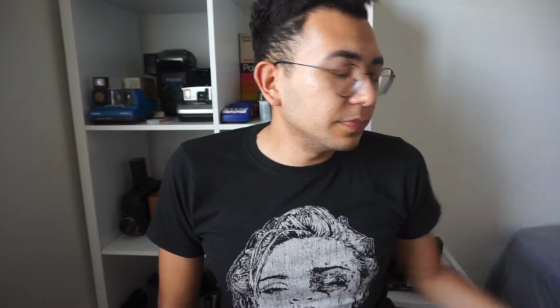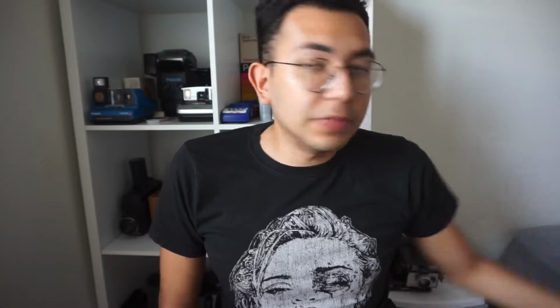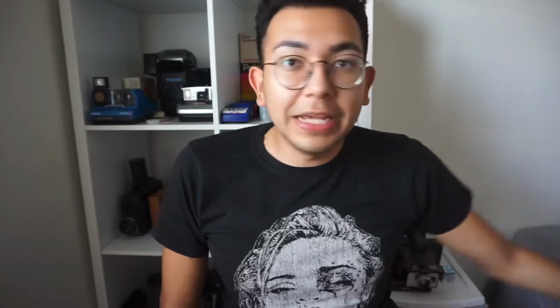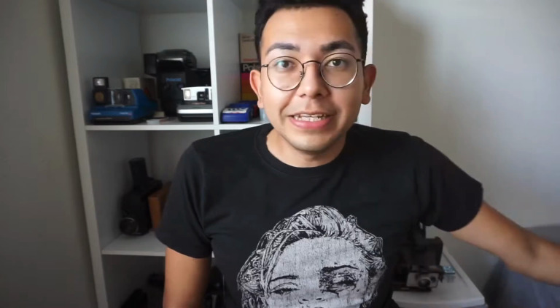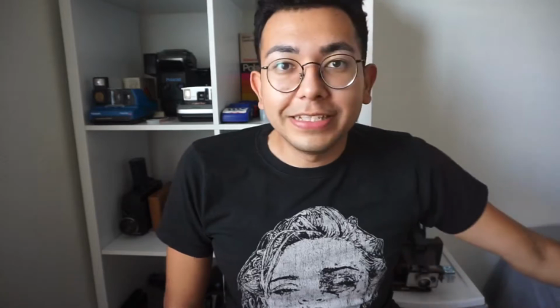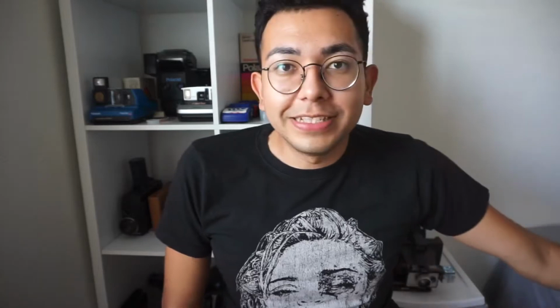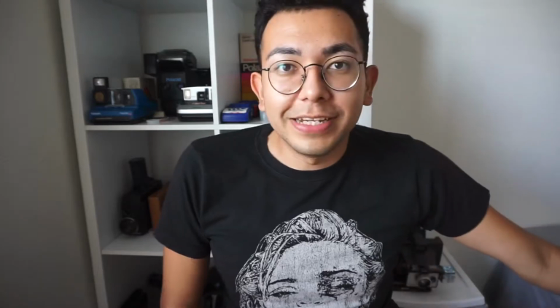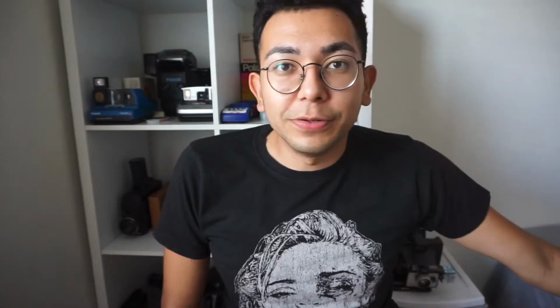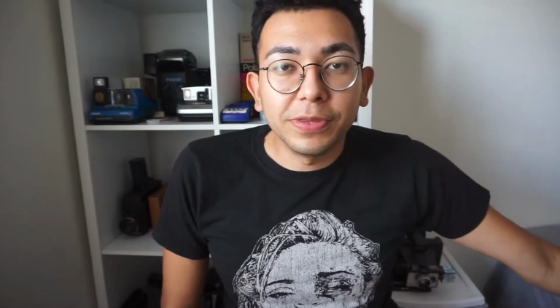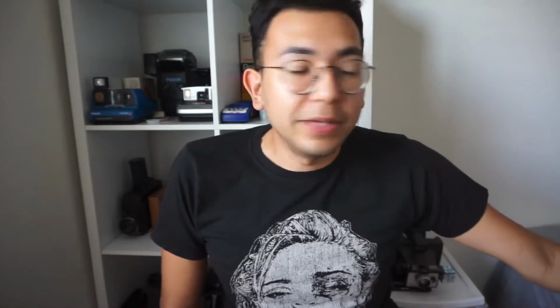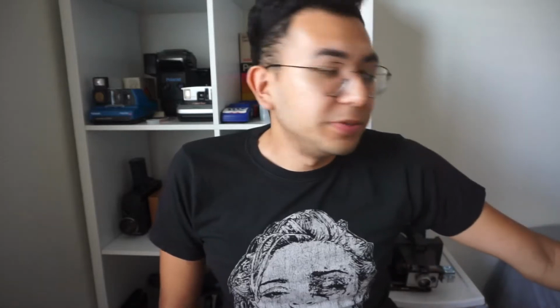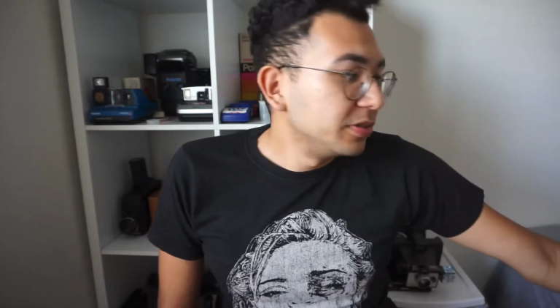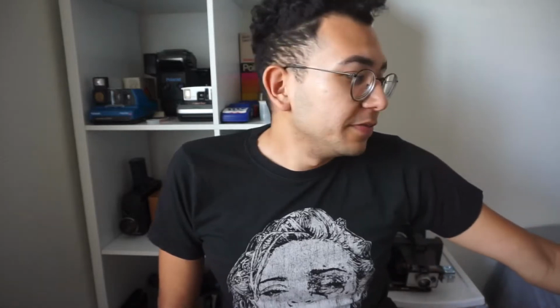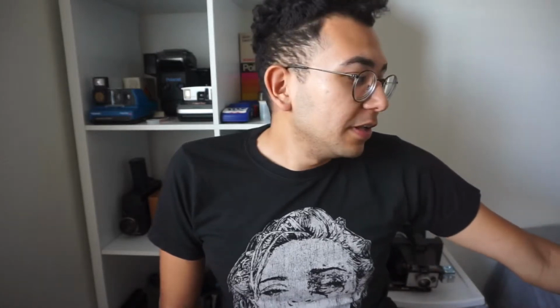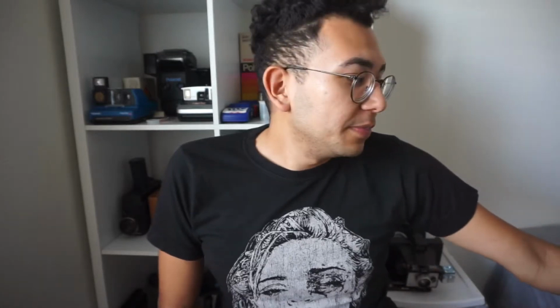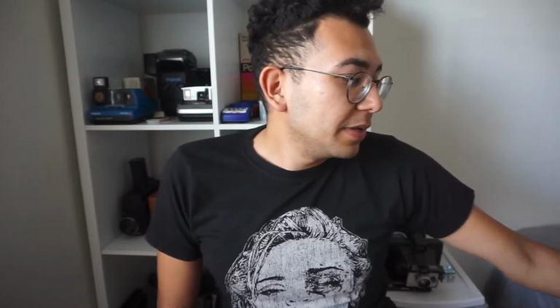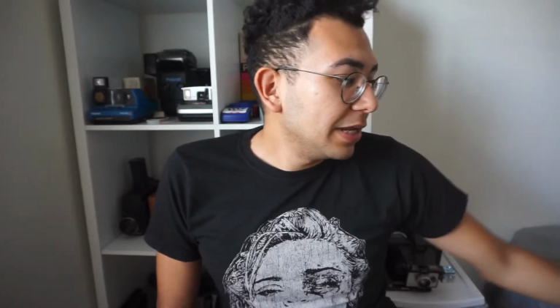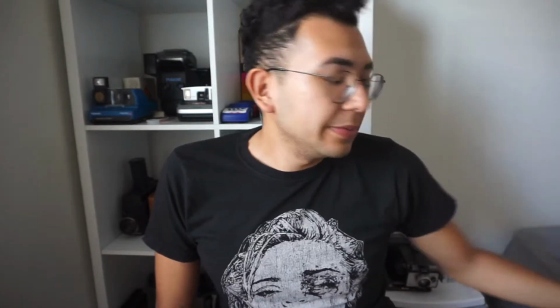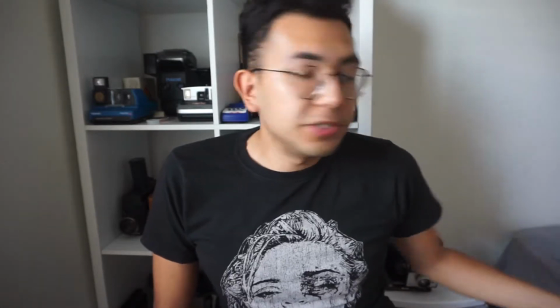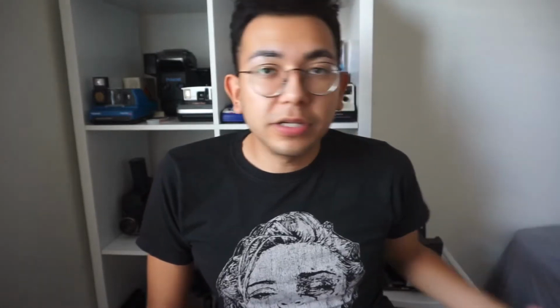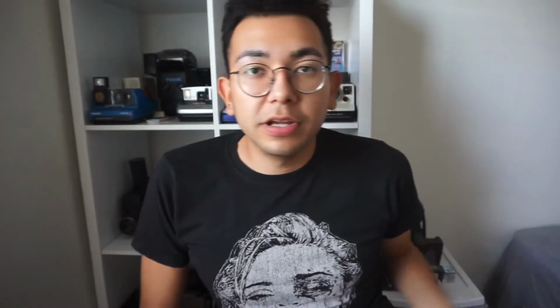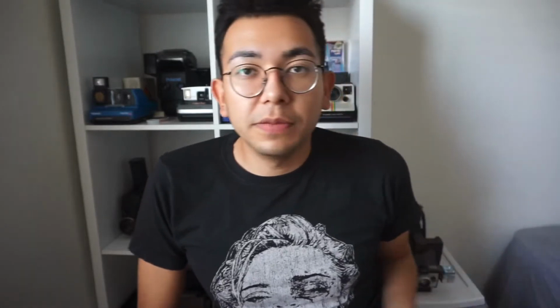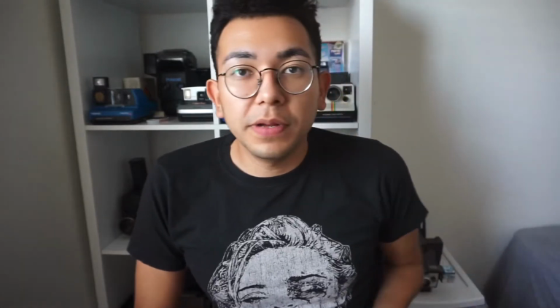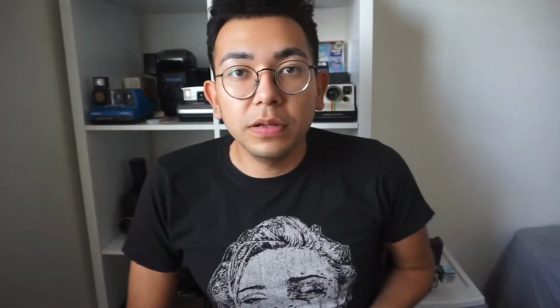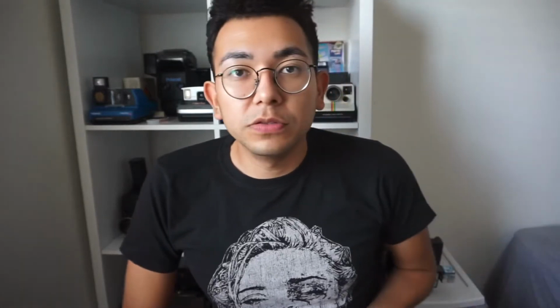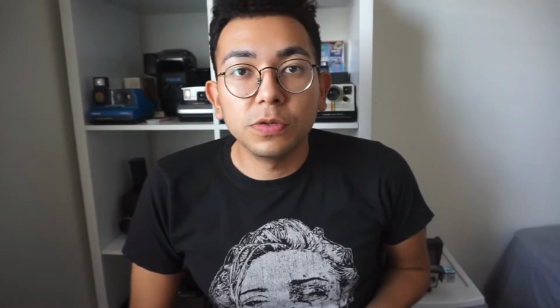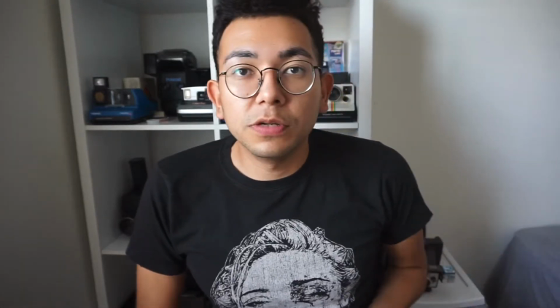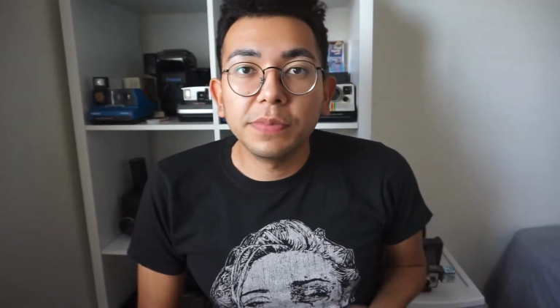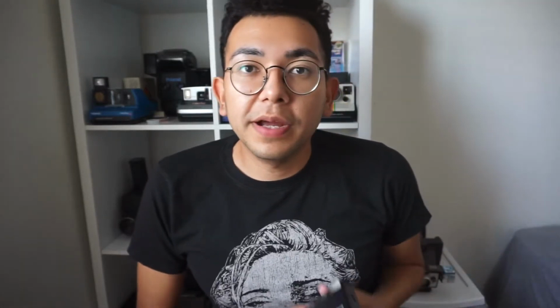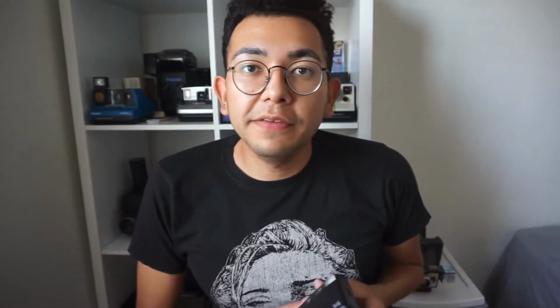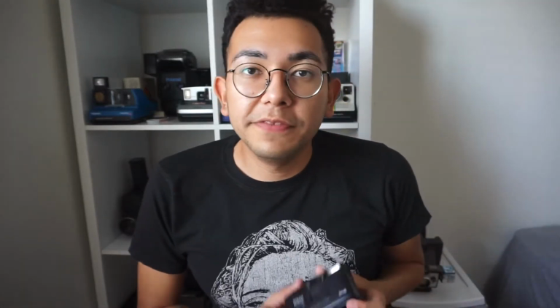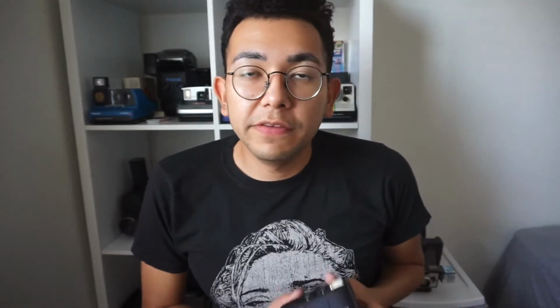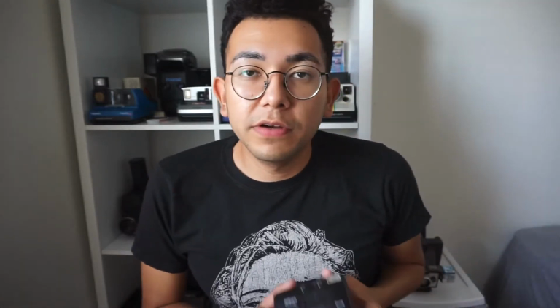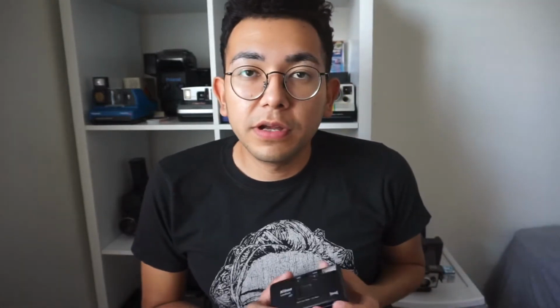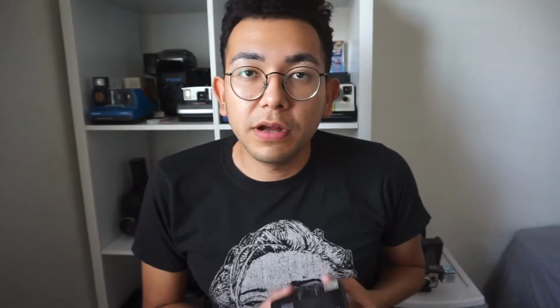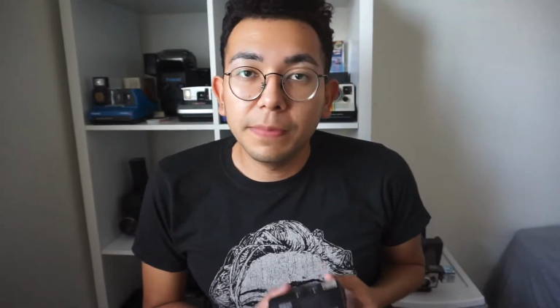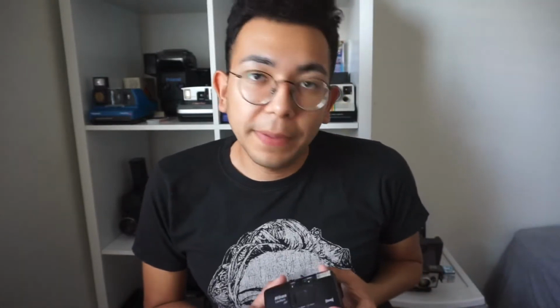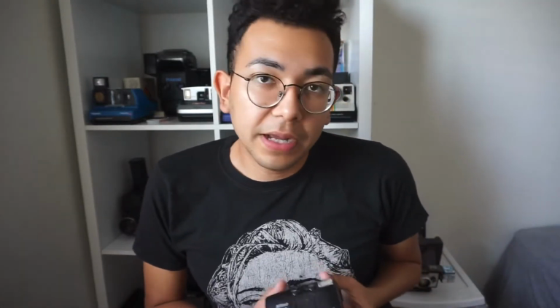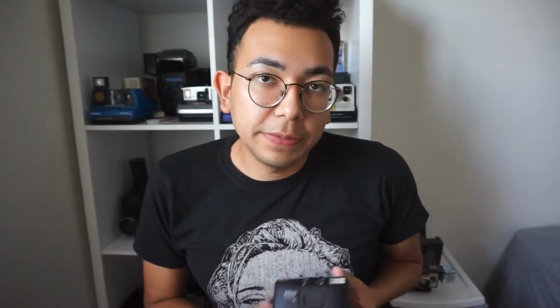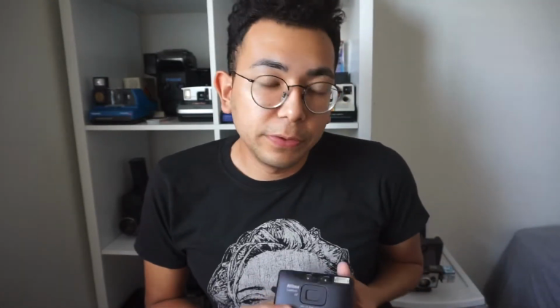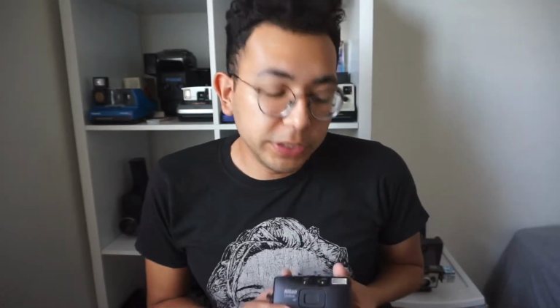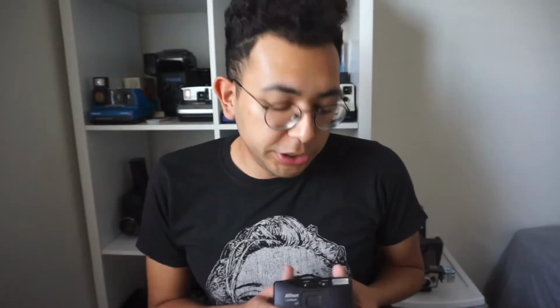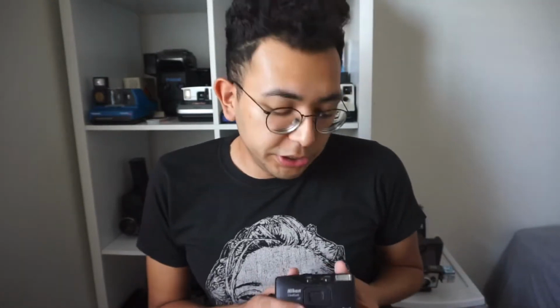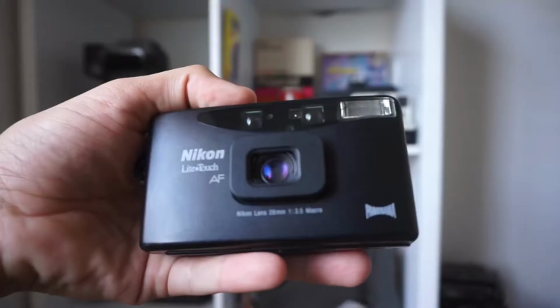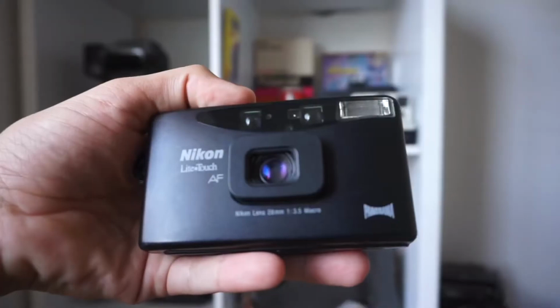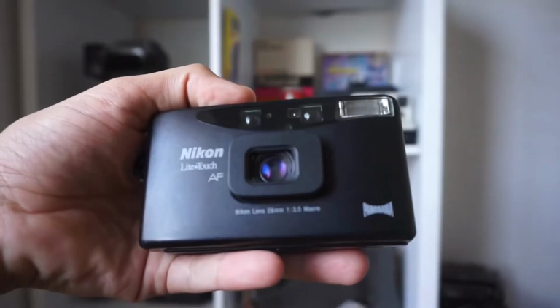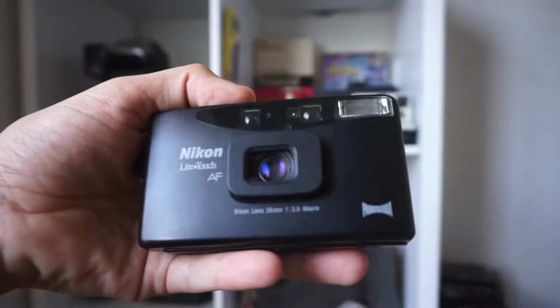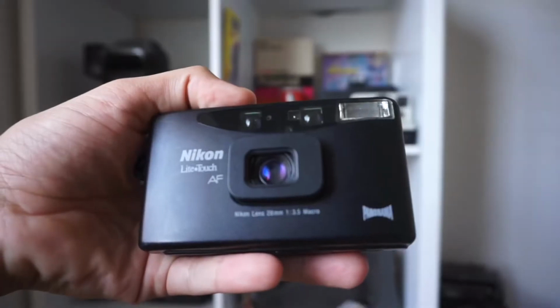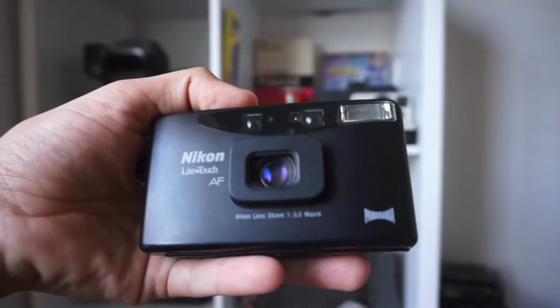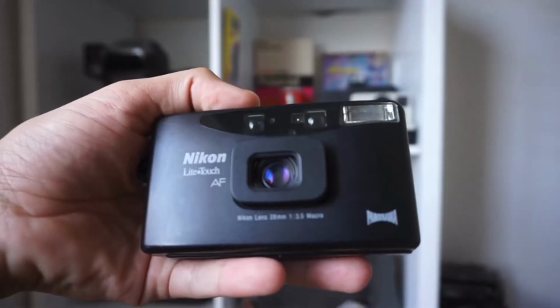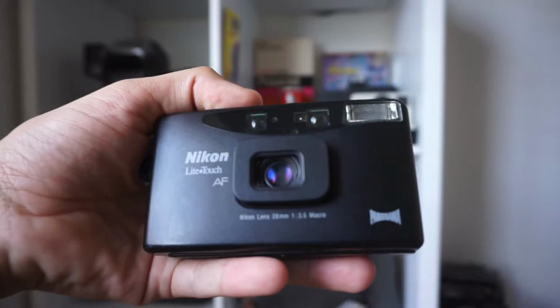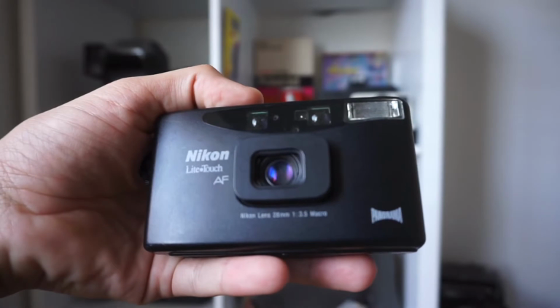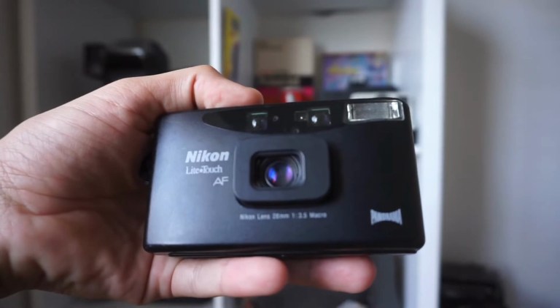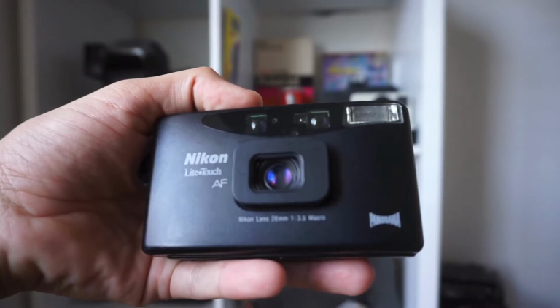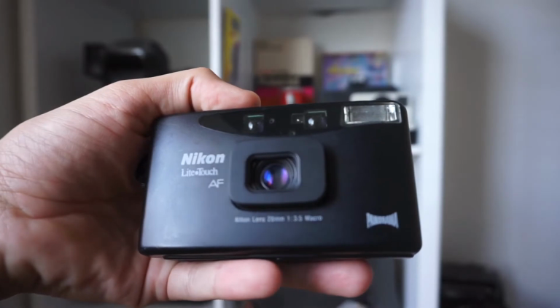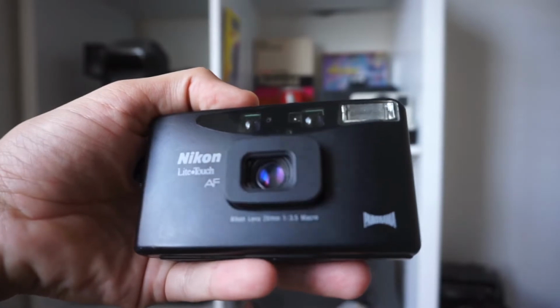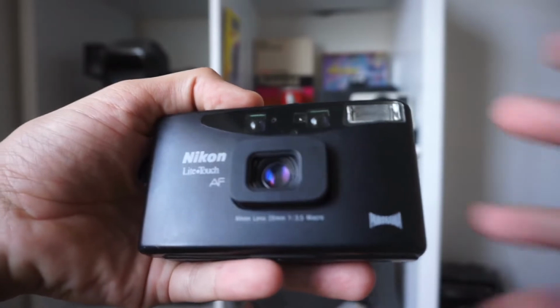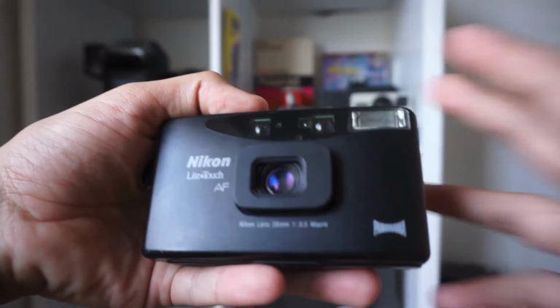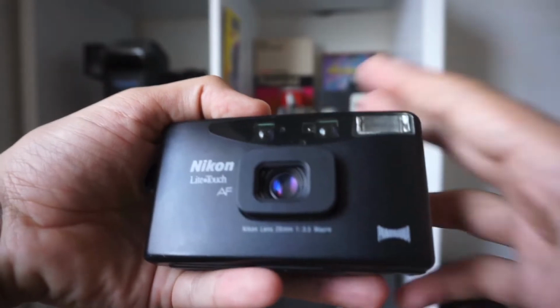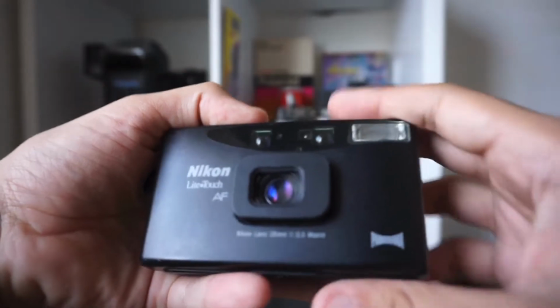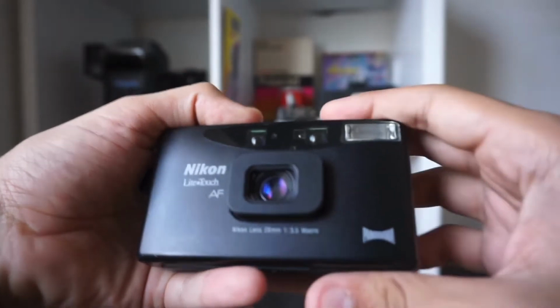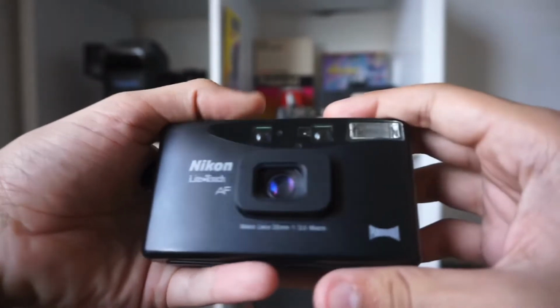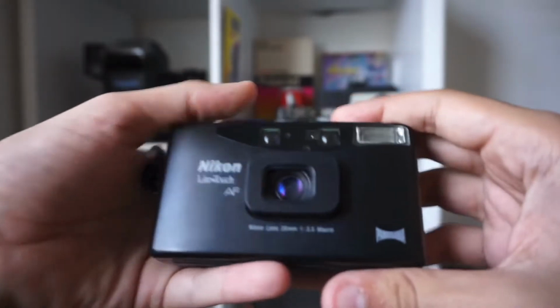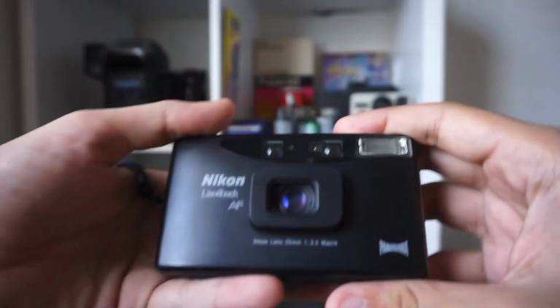Hey, it's Diego with Amazure Develop, and I'm talking about one of my favorite compact point and shoots. It is the Nikon Light Touch AF.